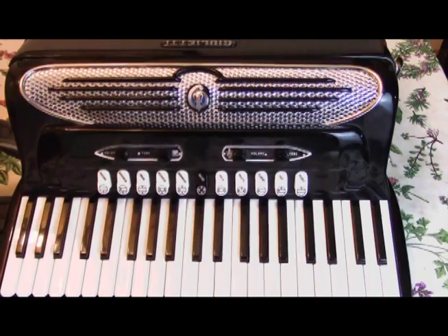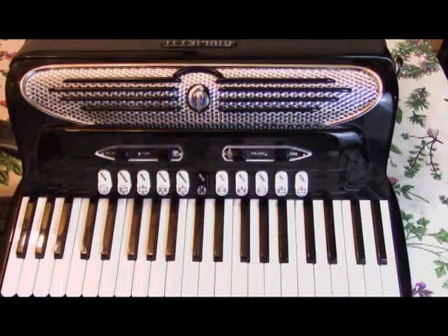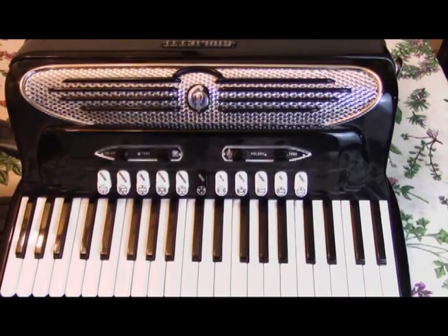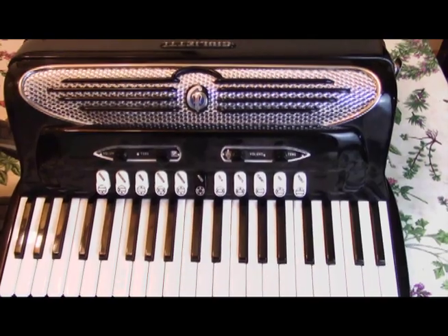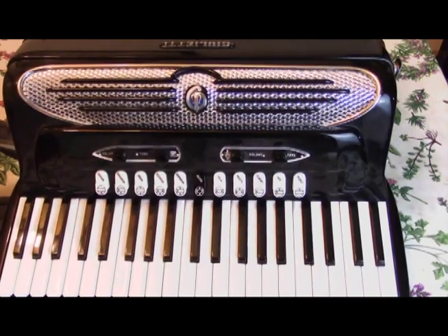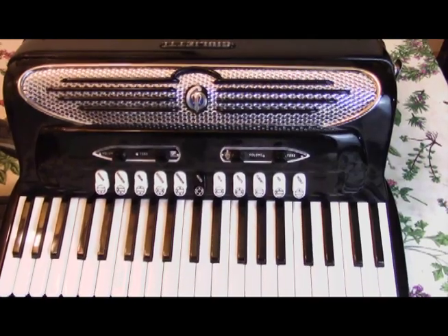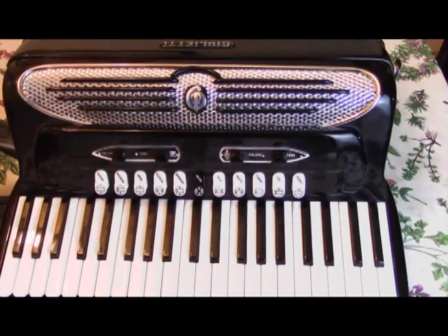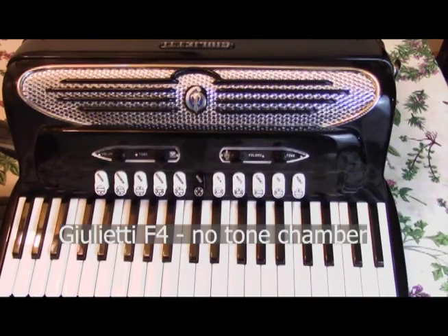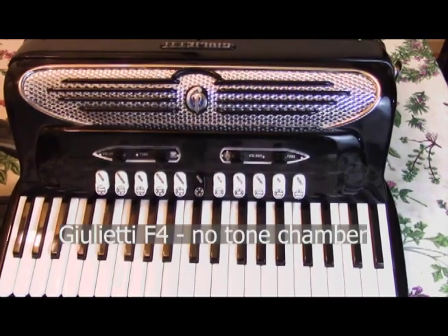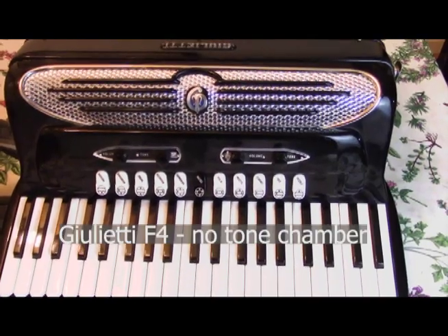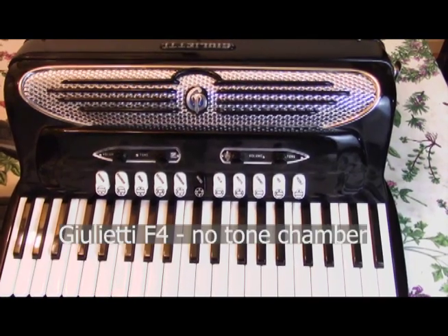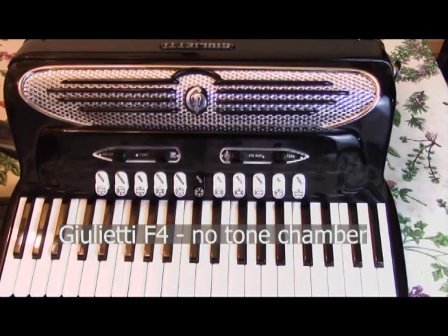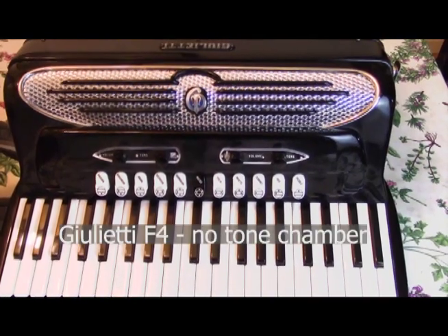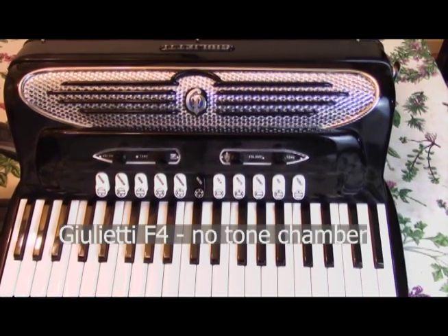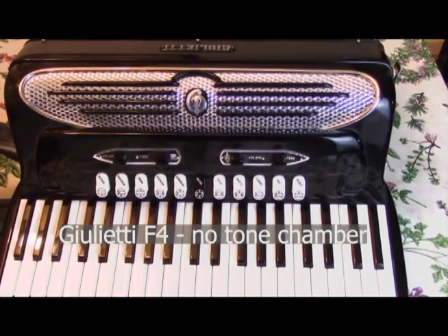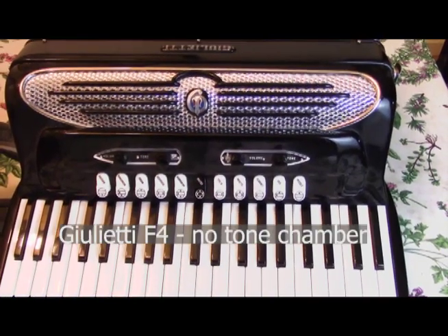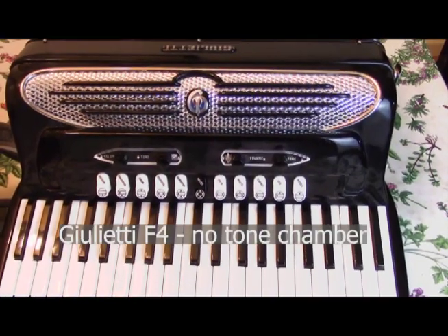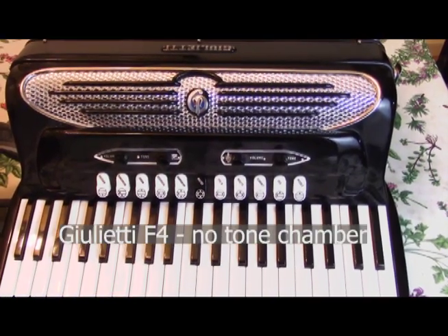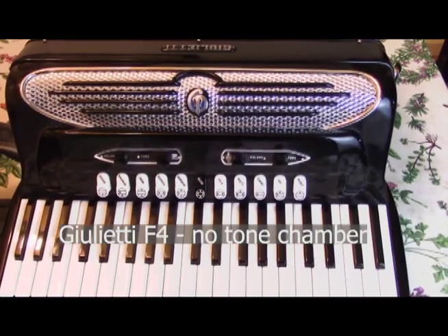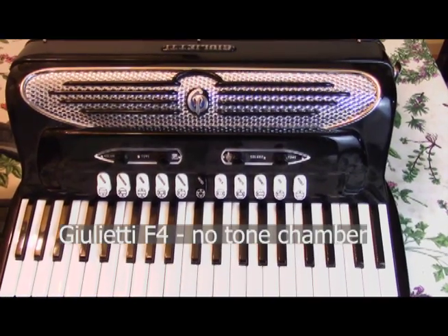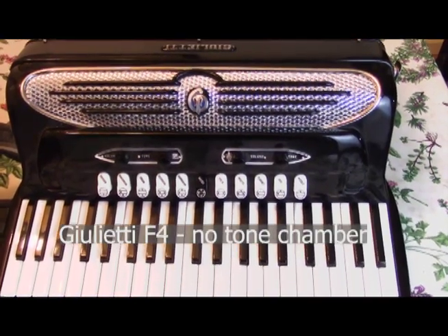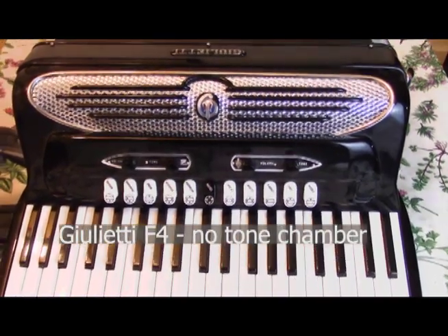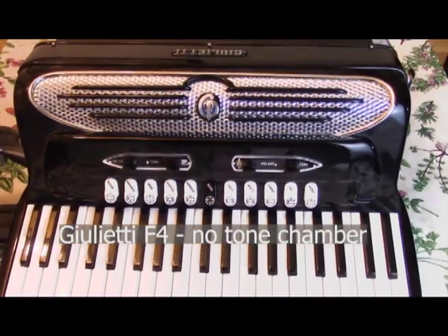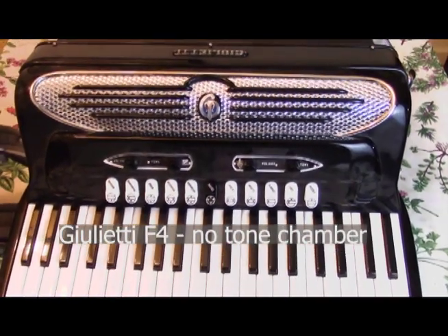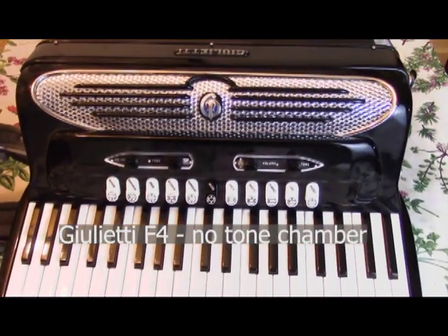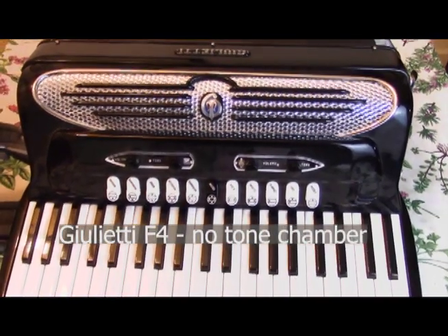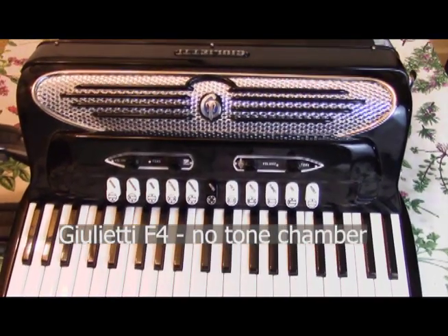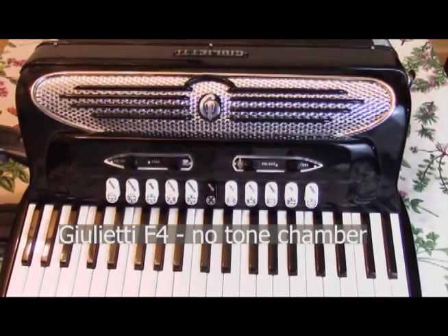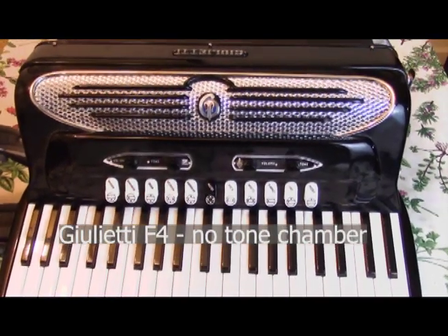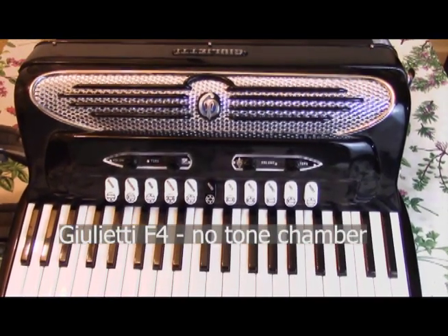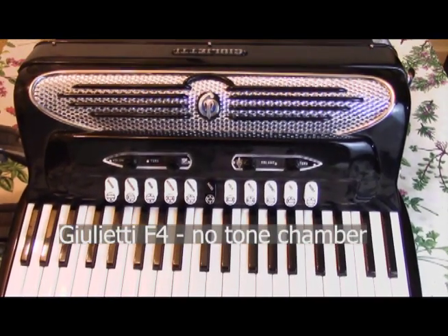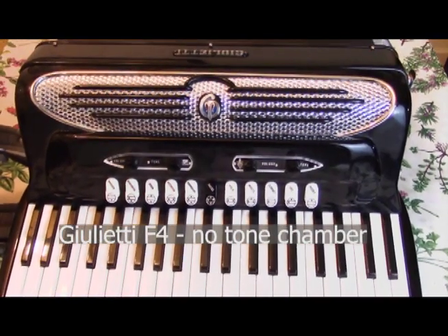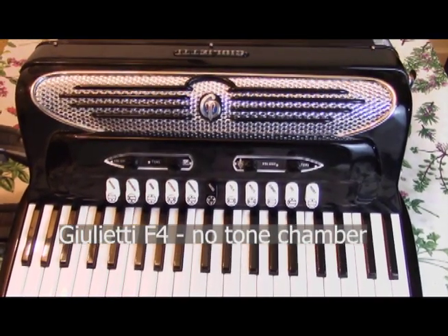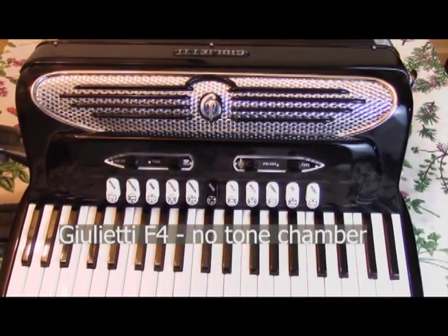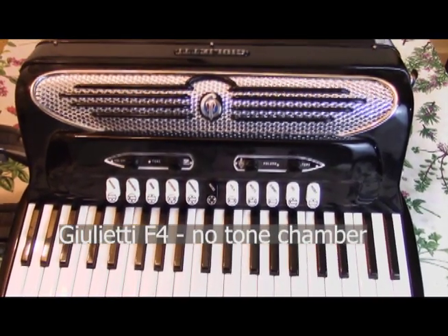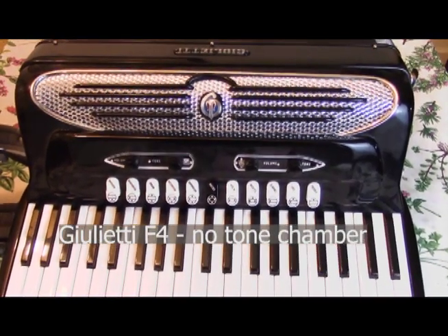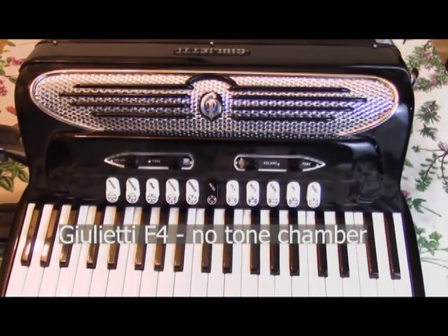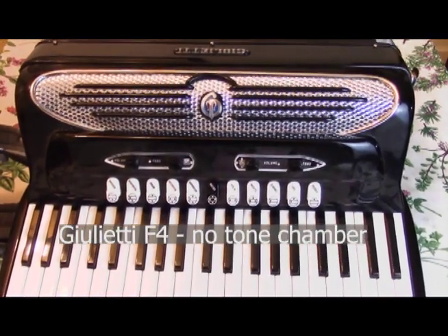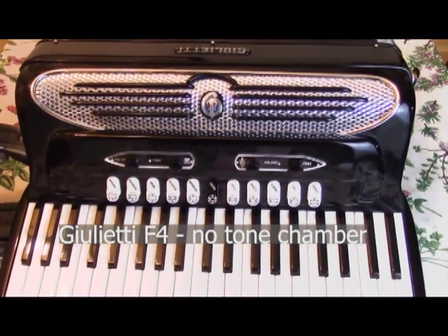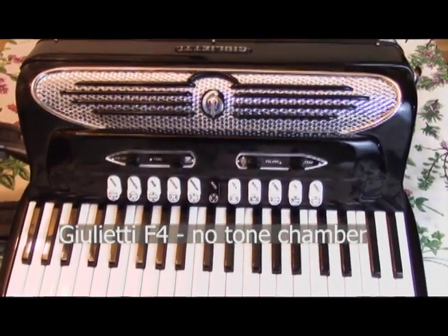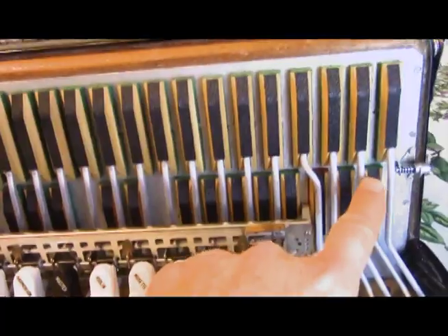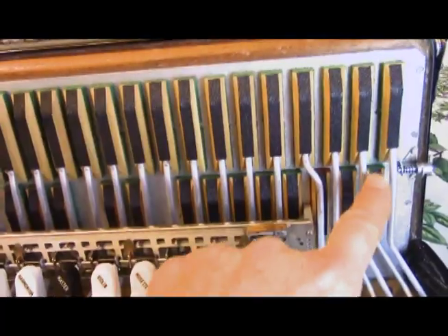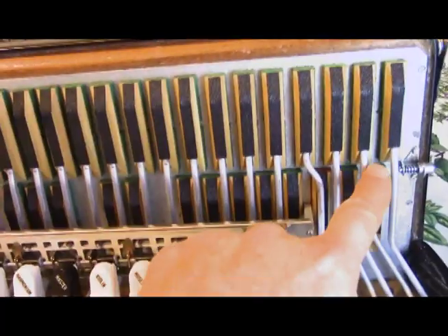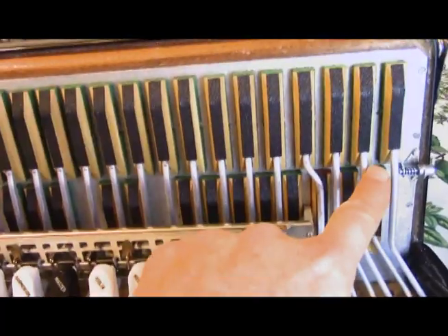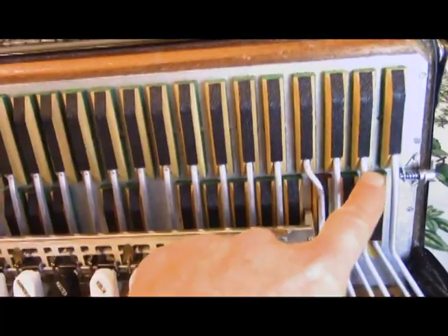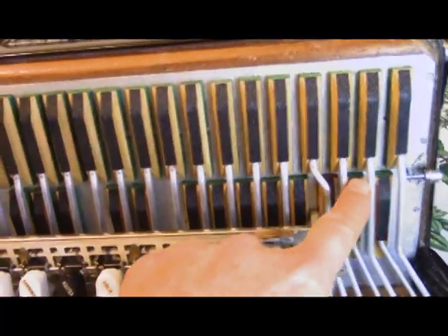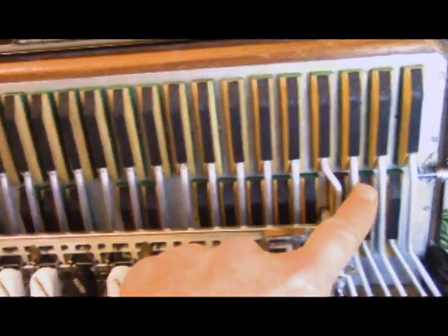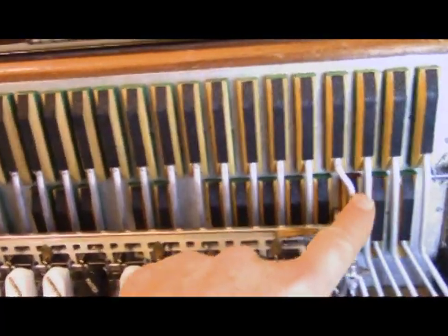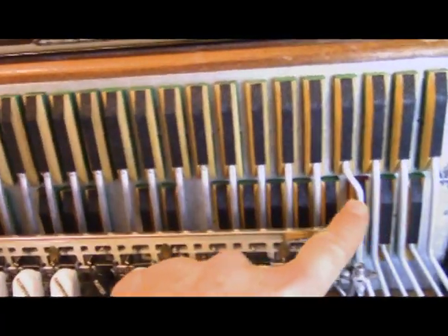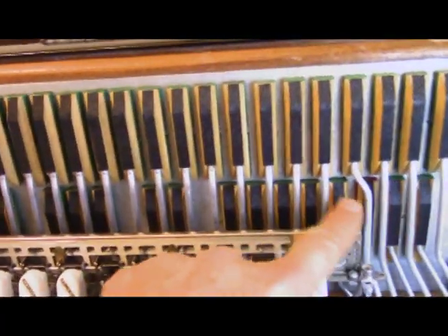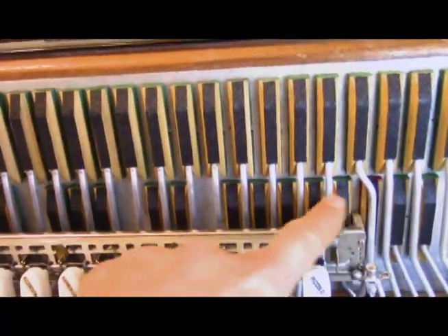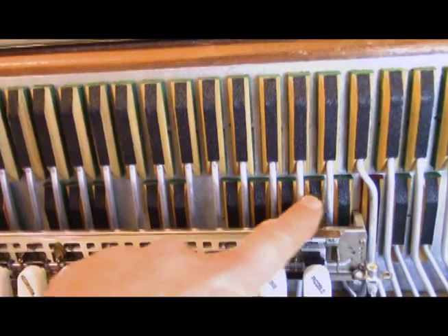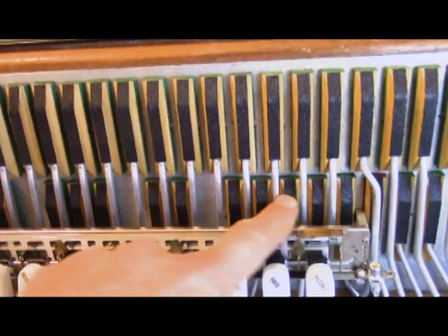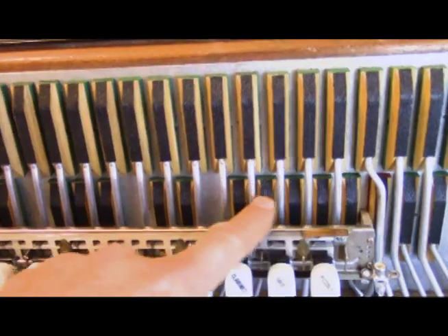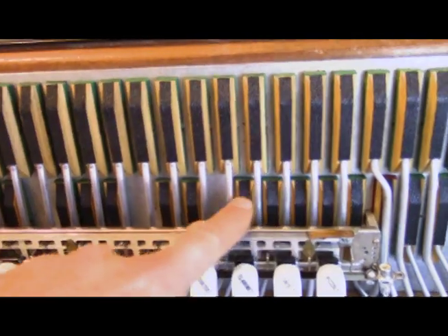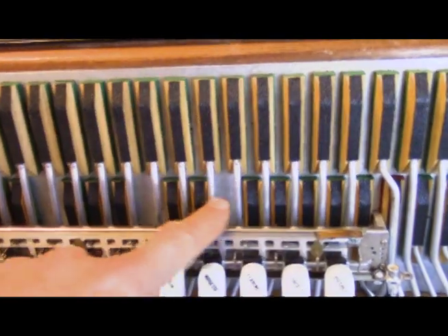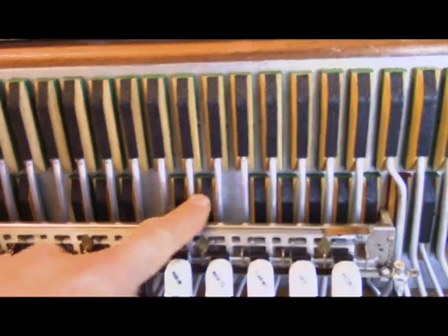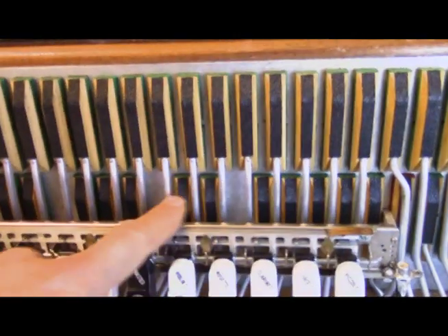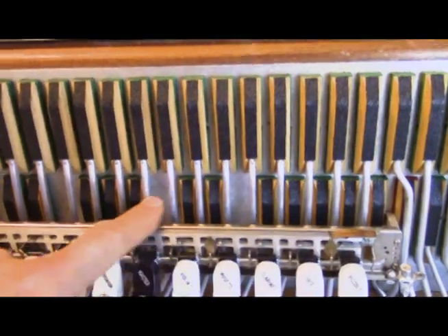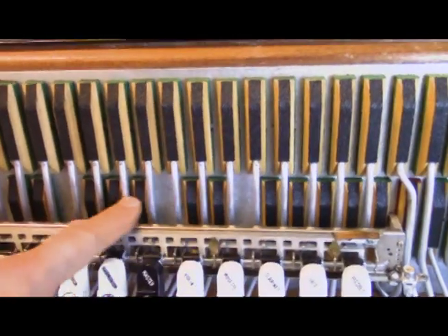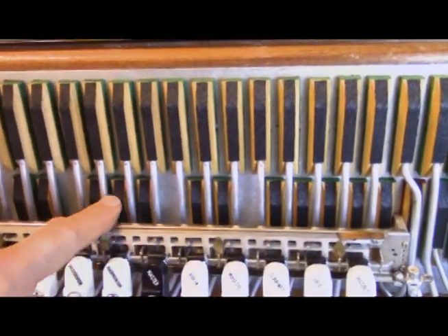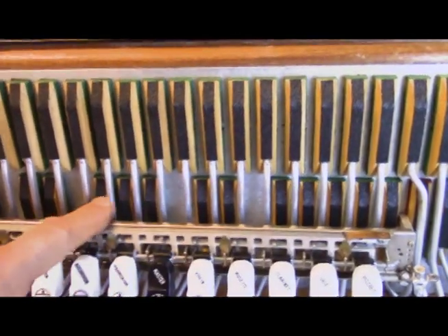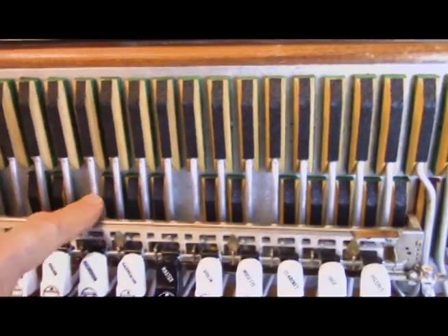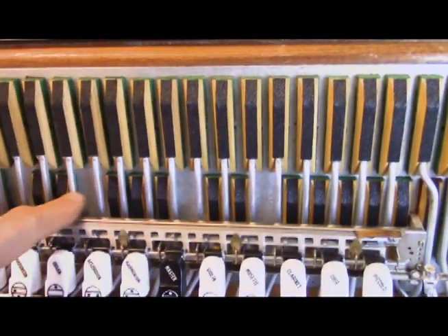This is my Giulietti F4, and it does not have a tone chamber. The tone chamber would be seen right about here.